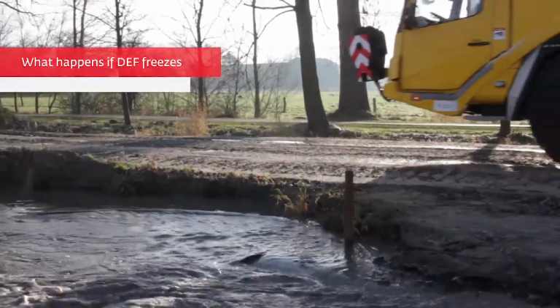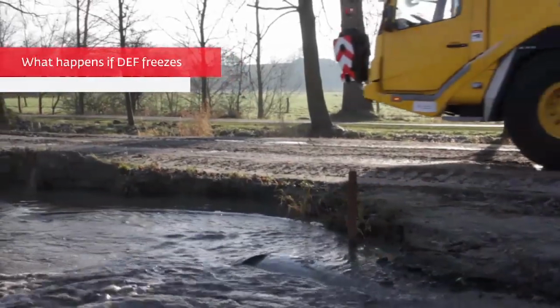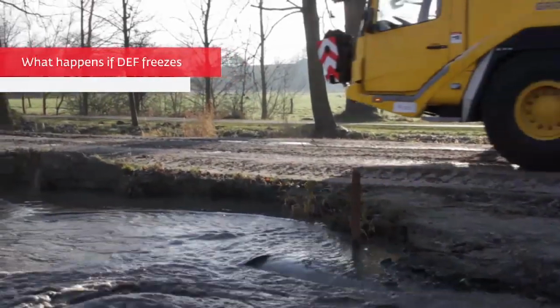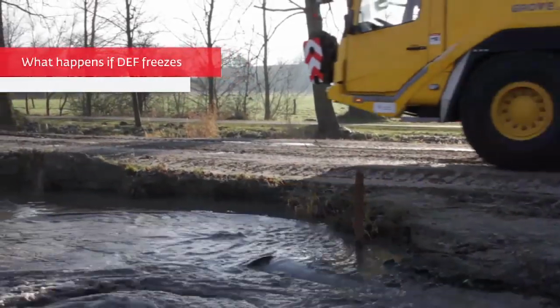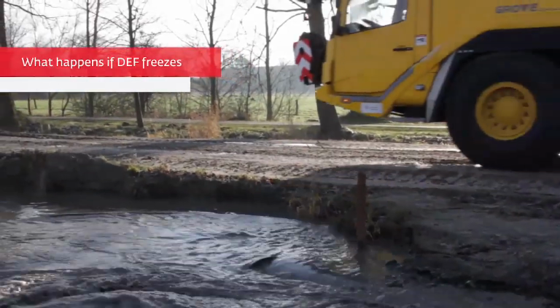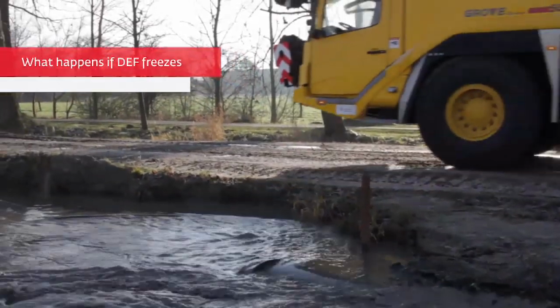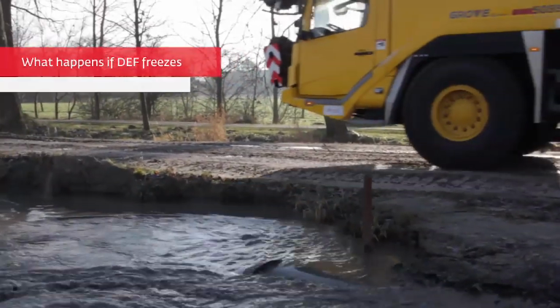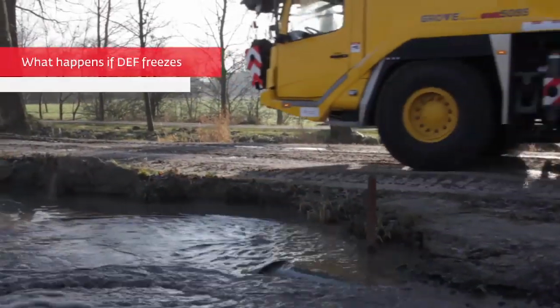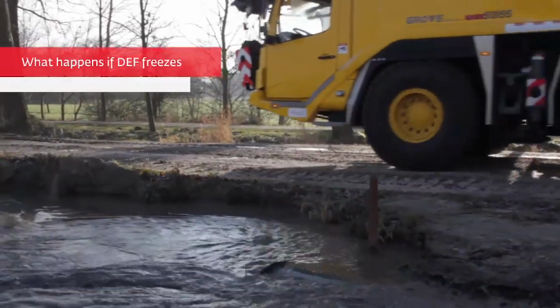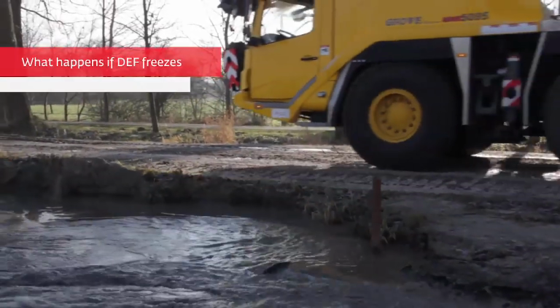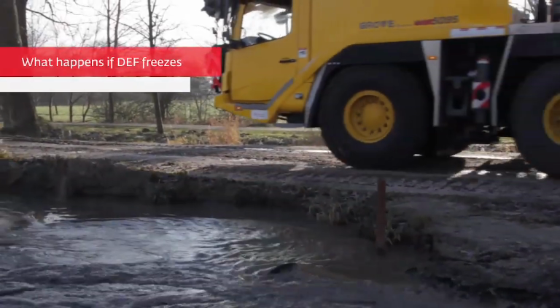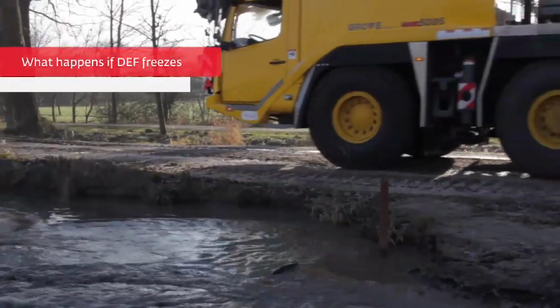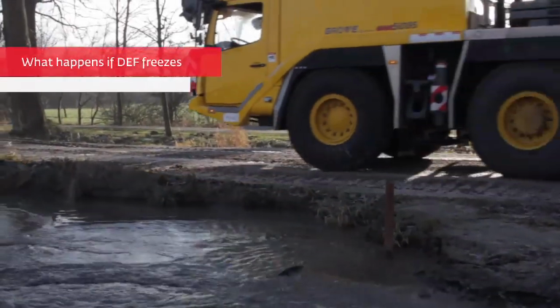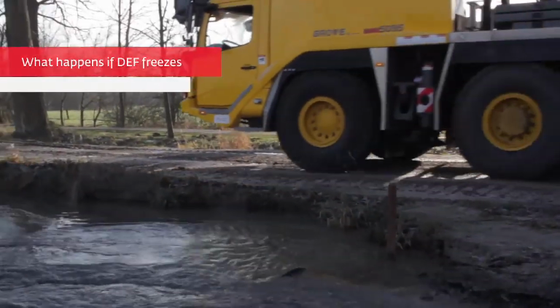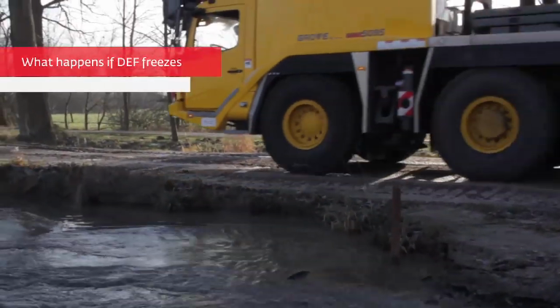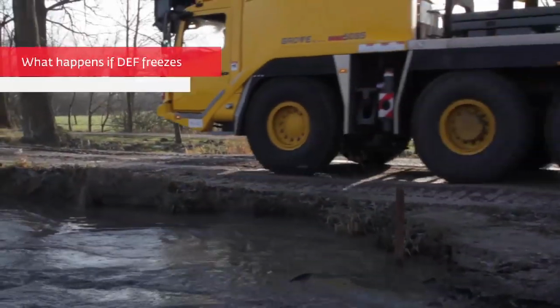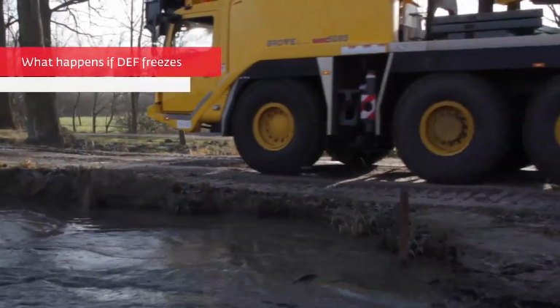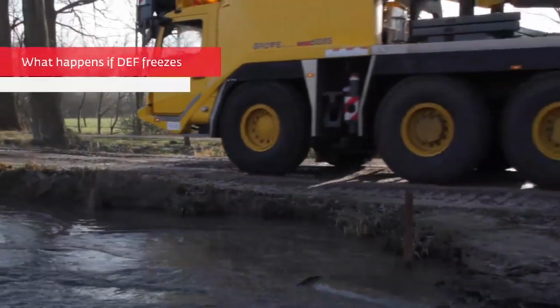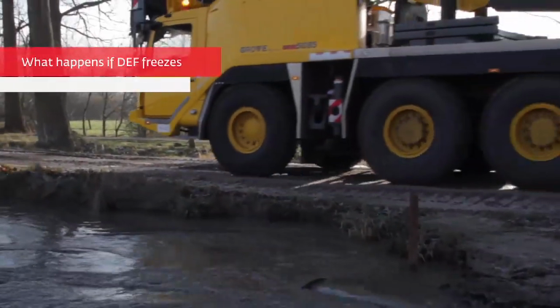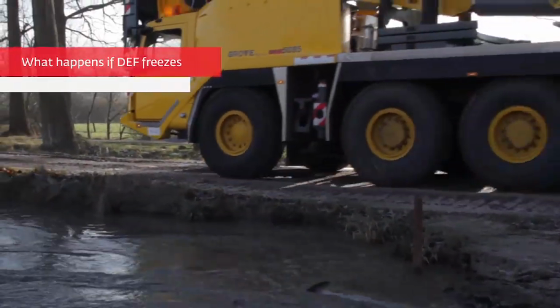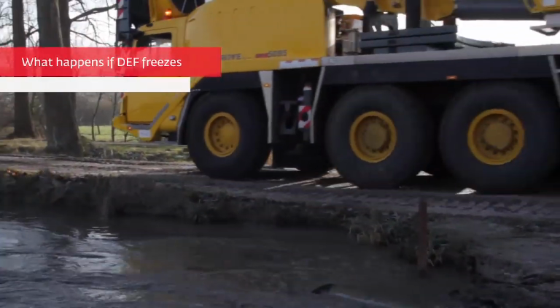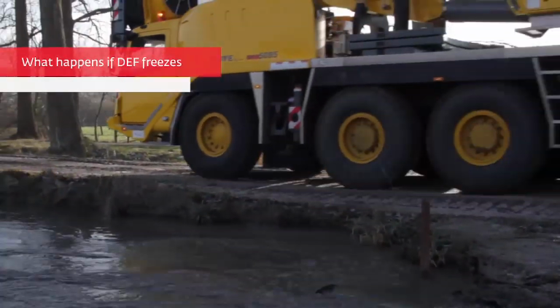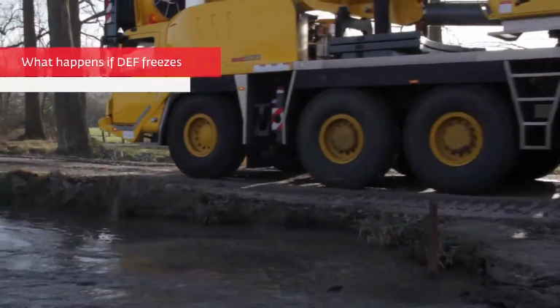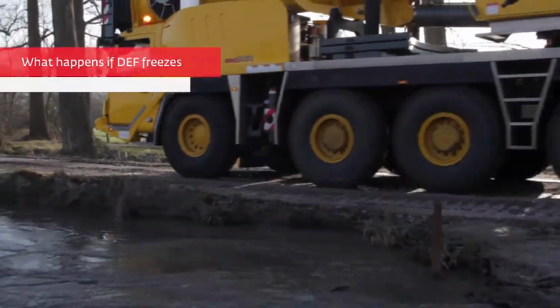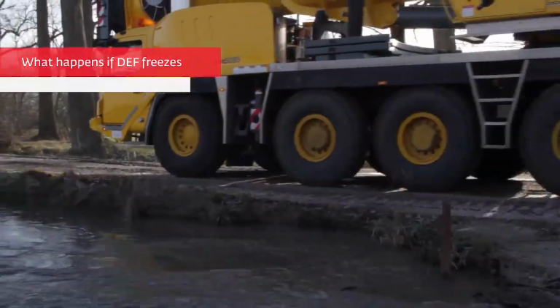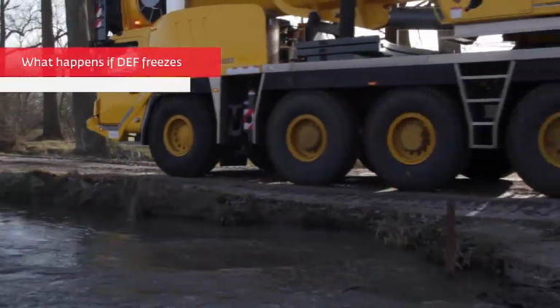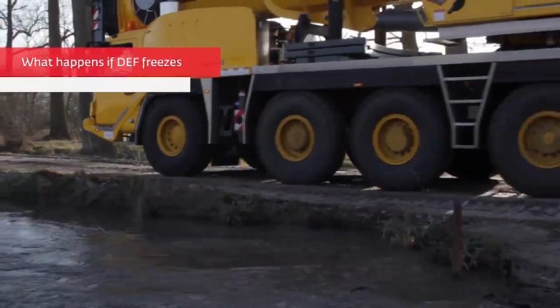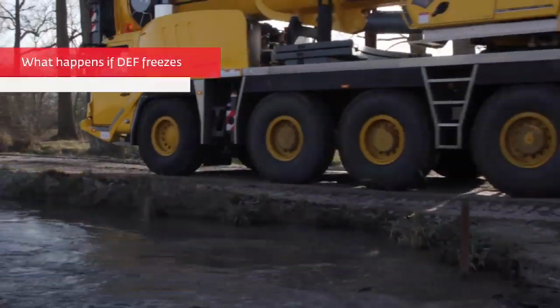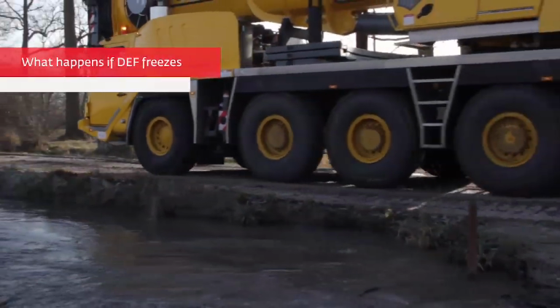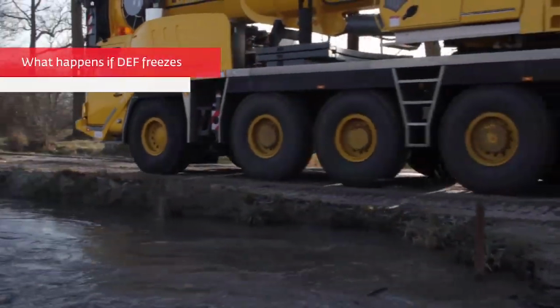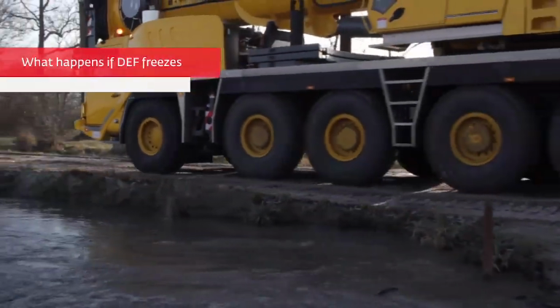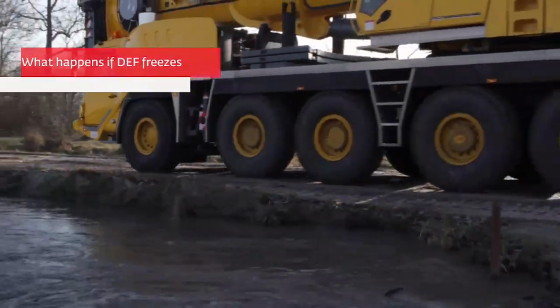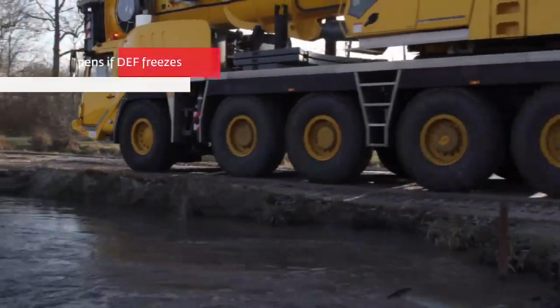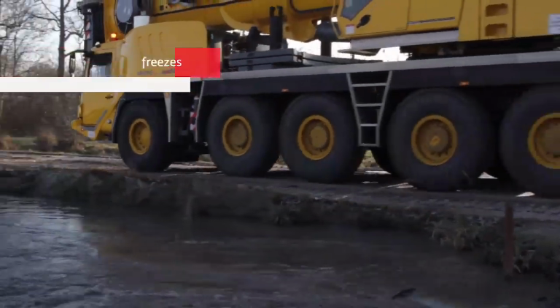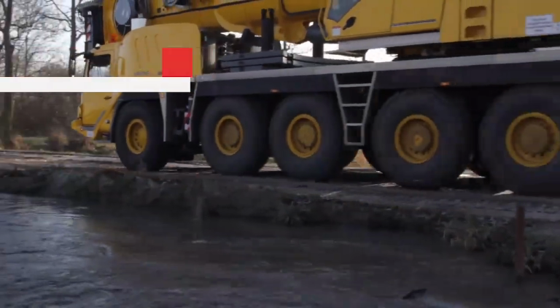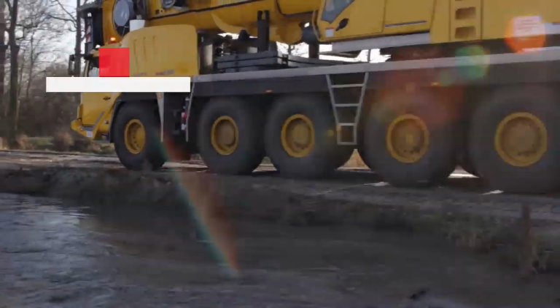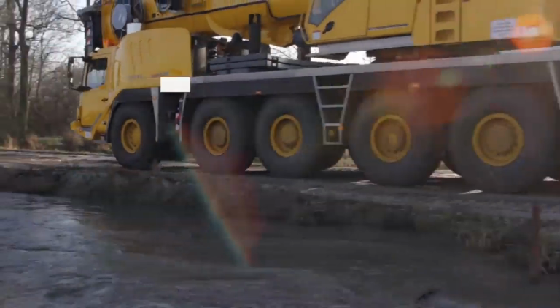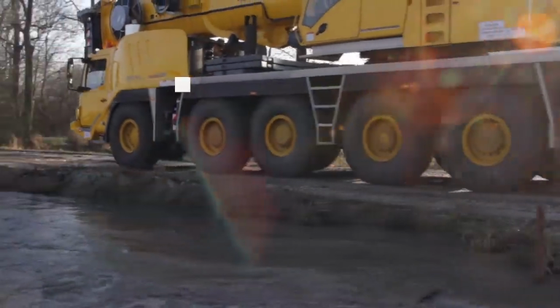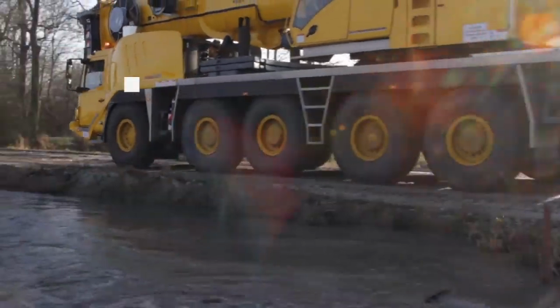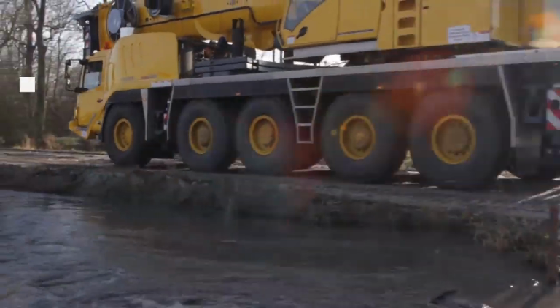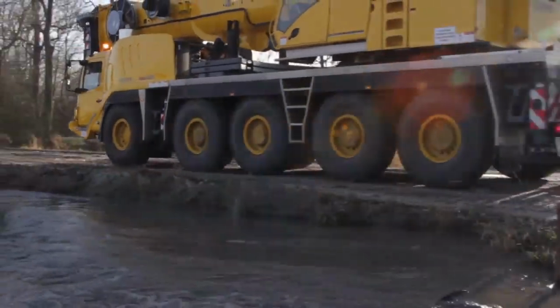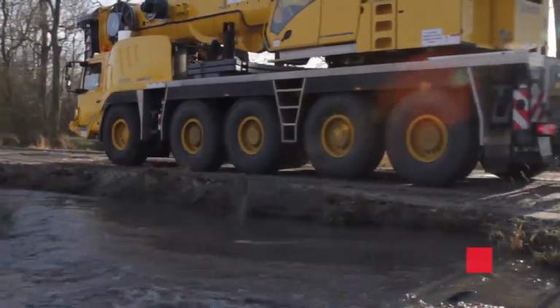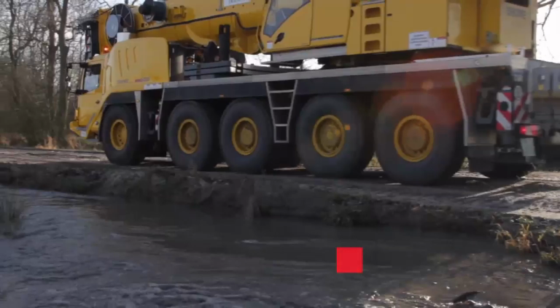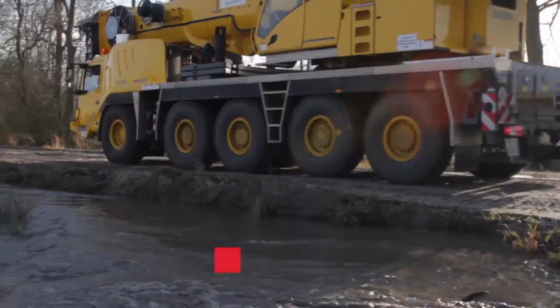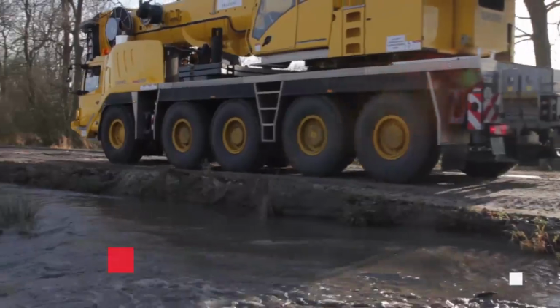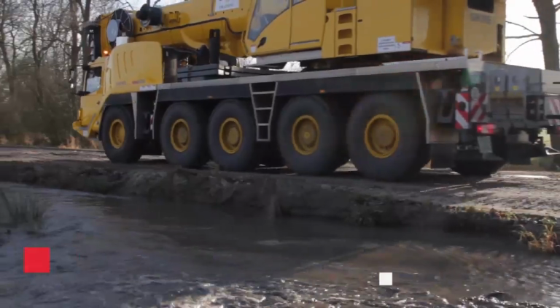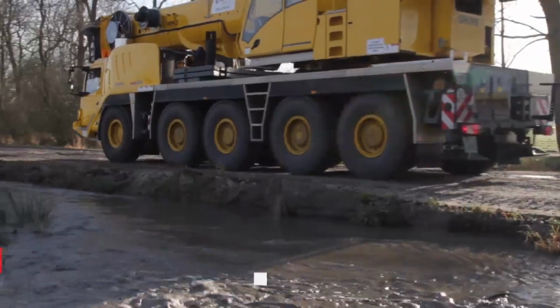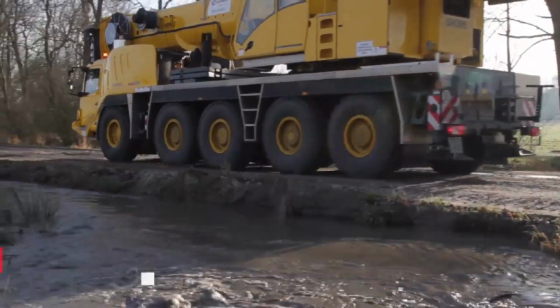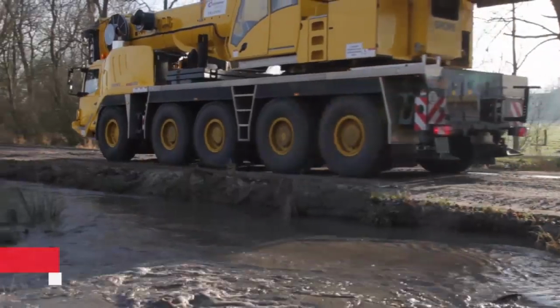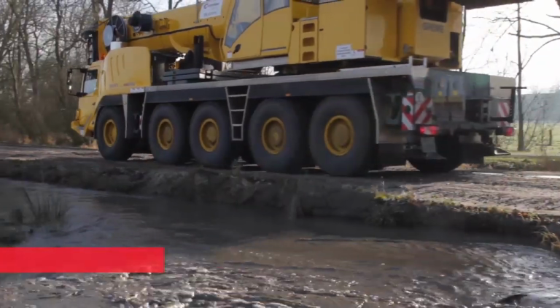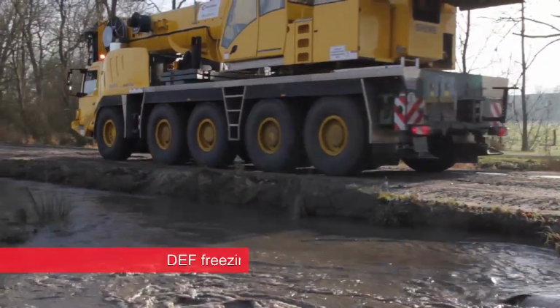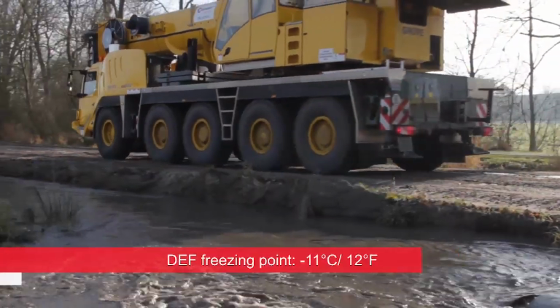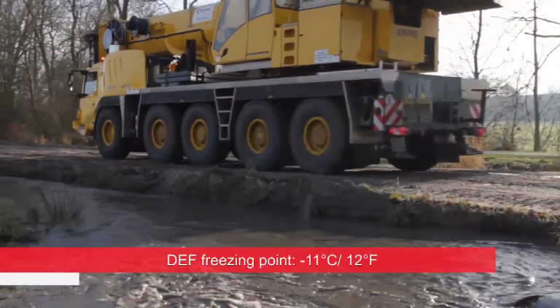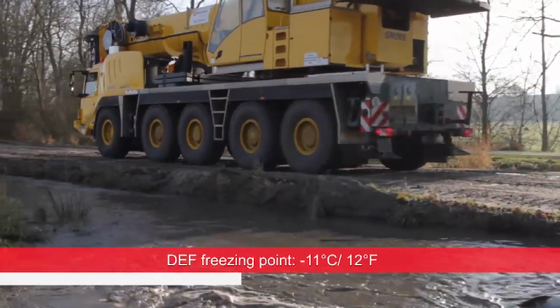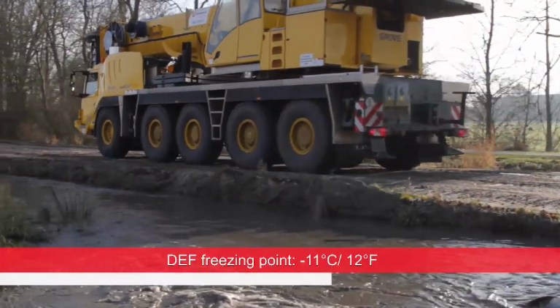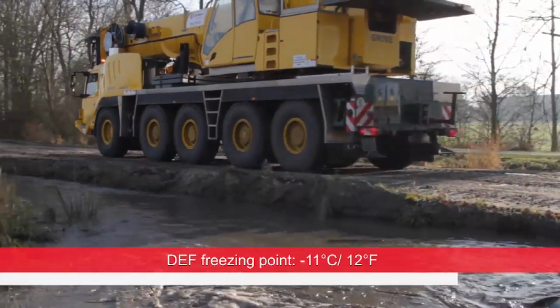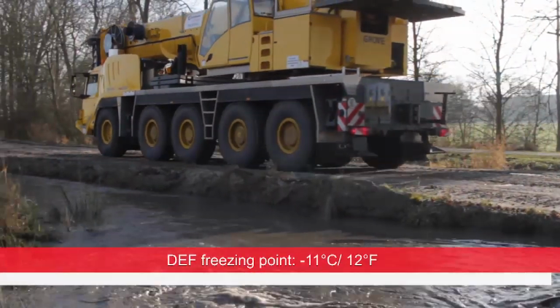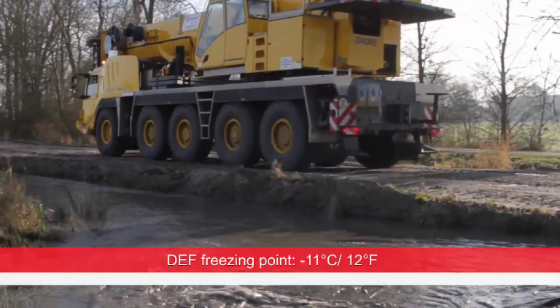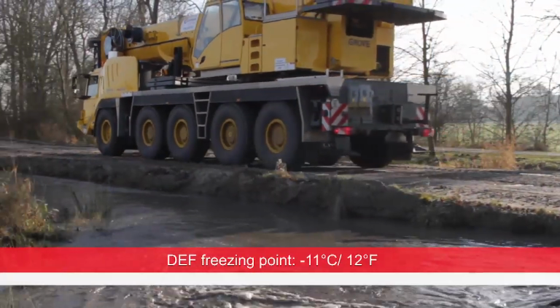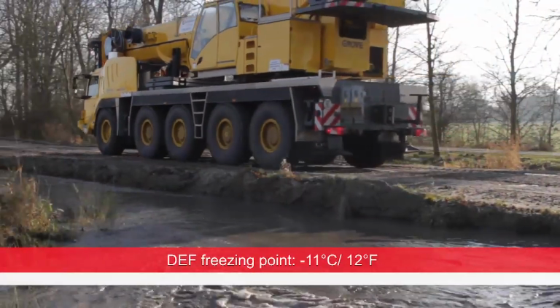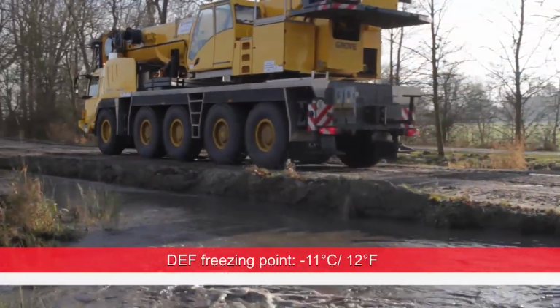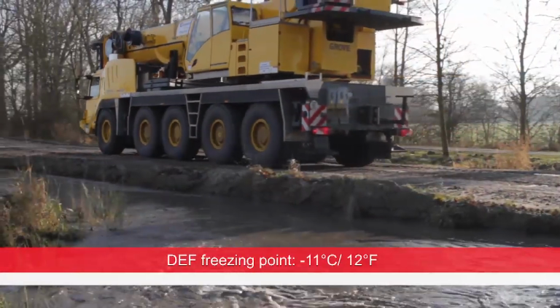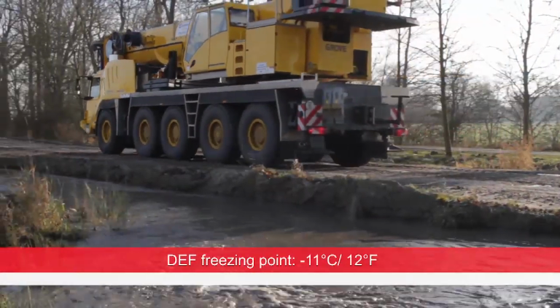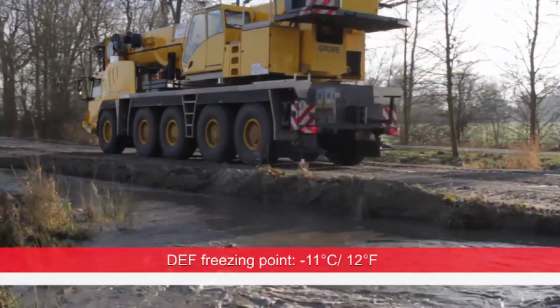Be aware that diesel exhaust fluid, DEF, freezes at minus 11 degrees Celsius, or 12 degrees Fahrenheit.